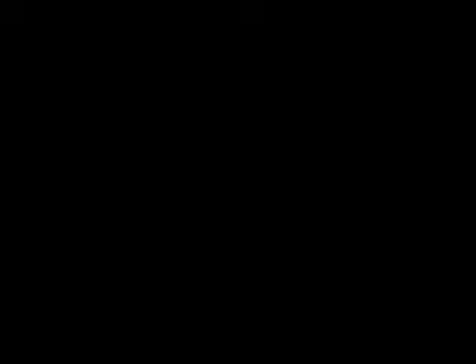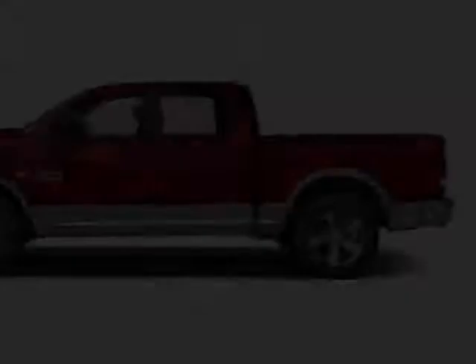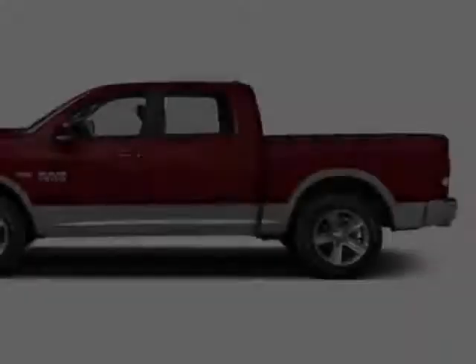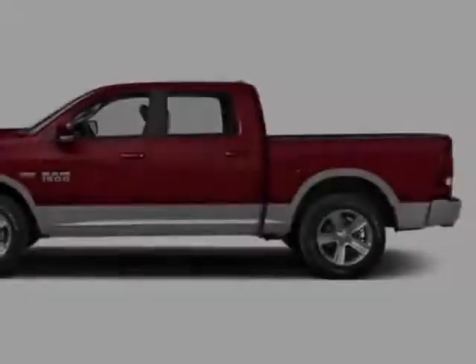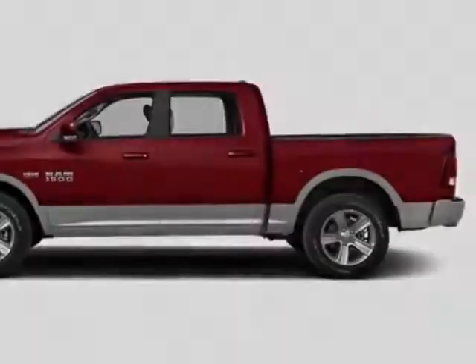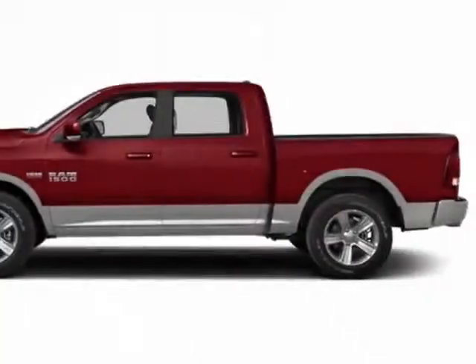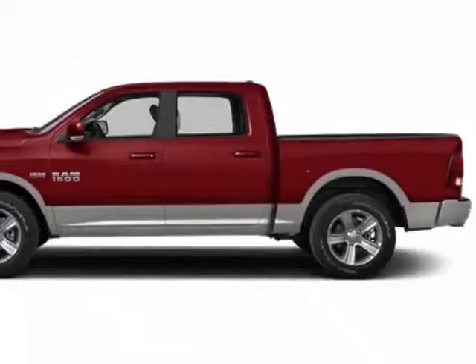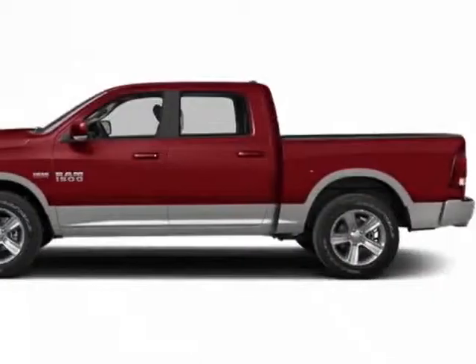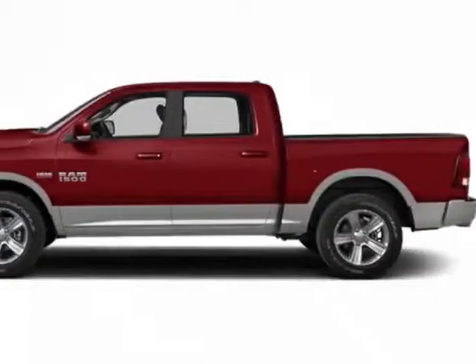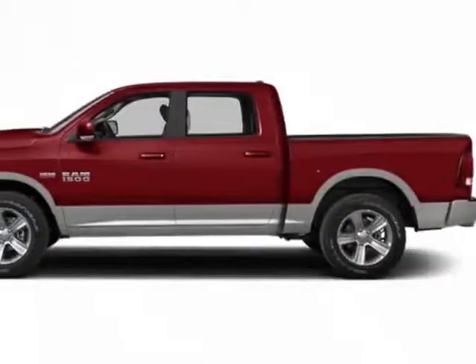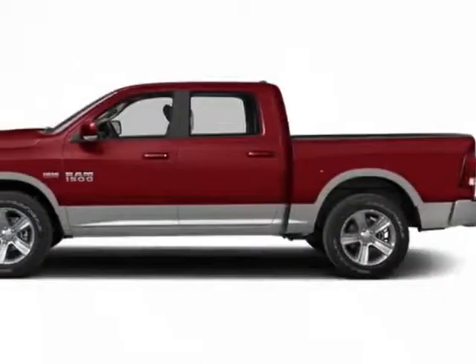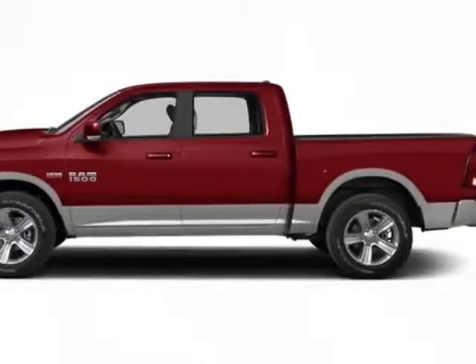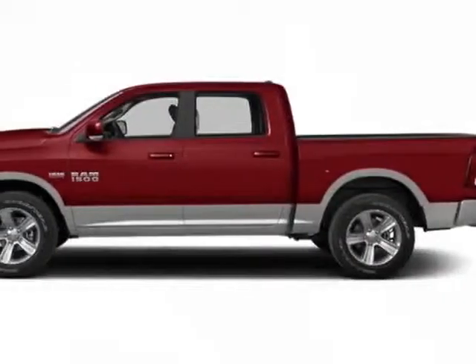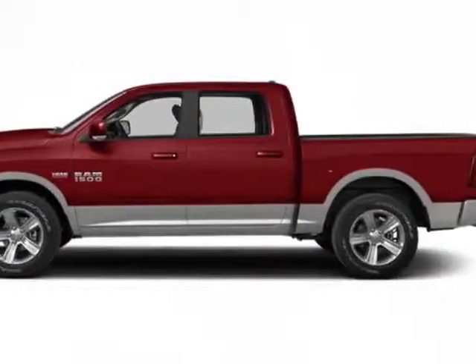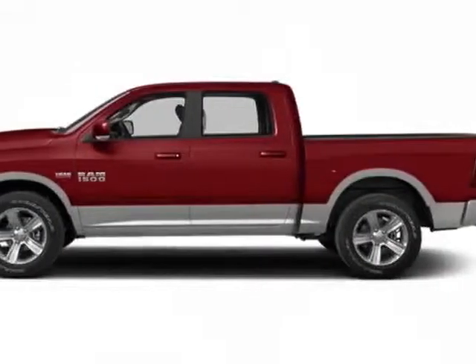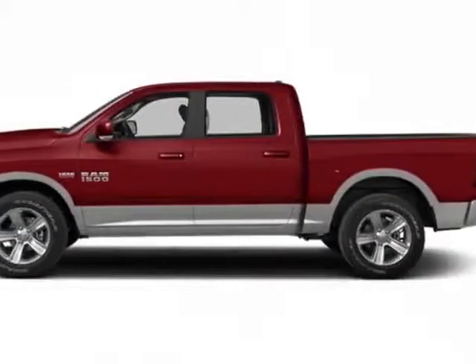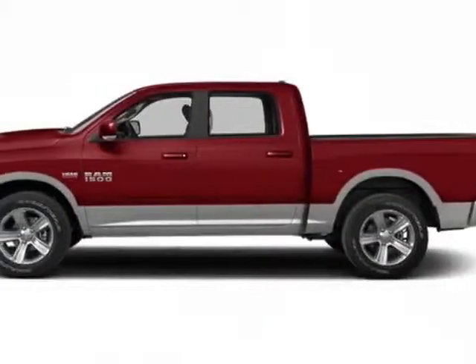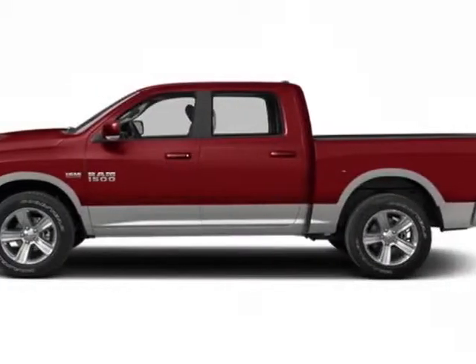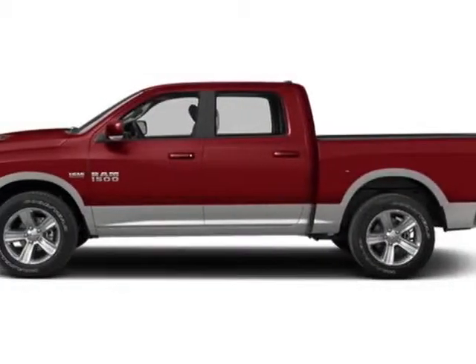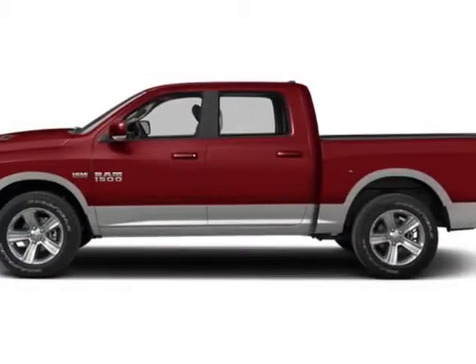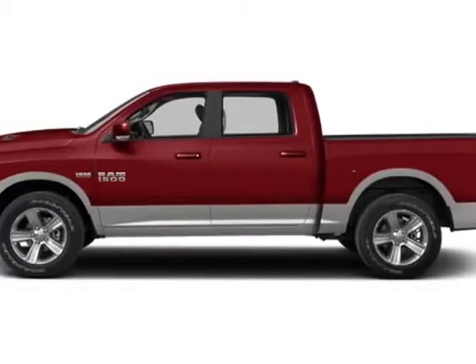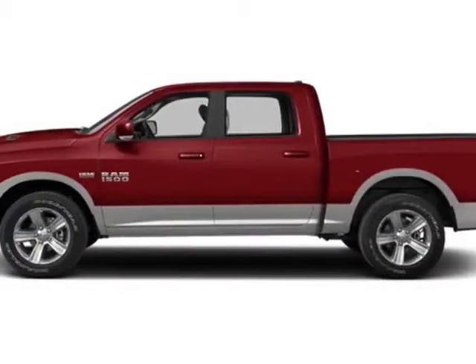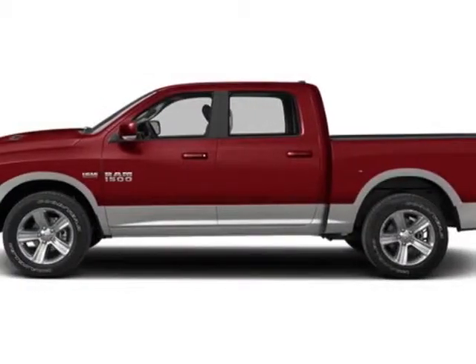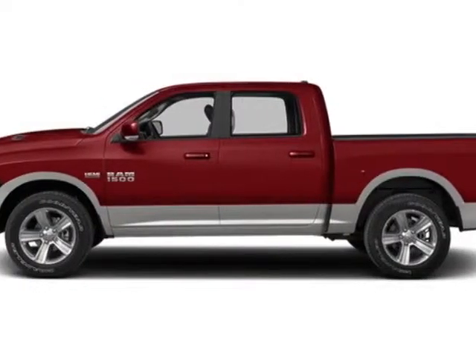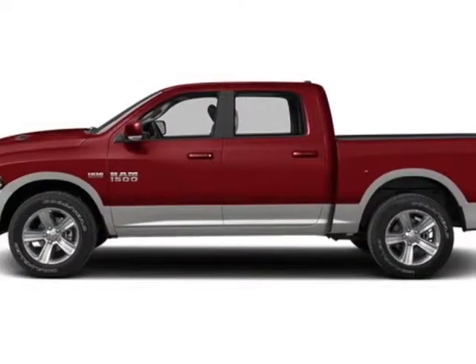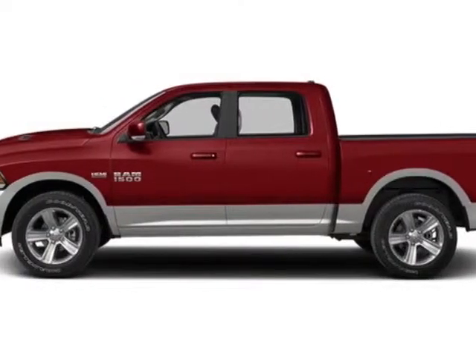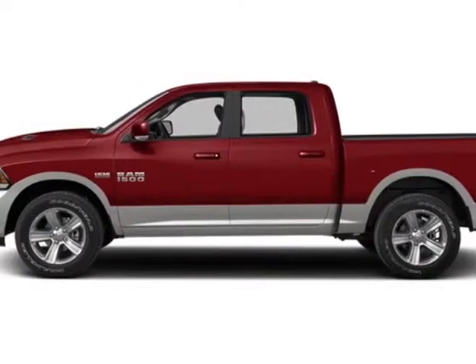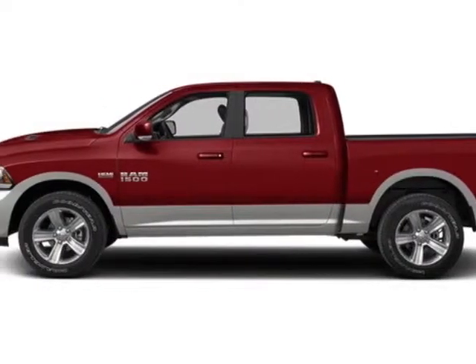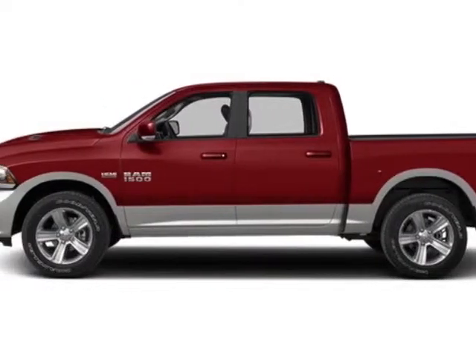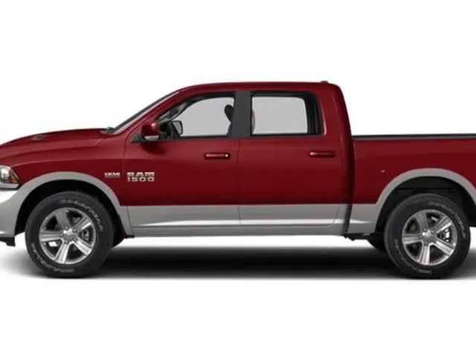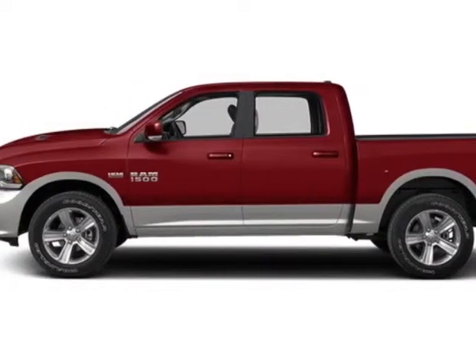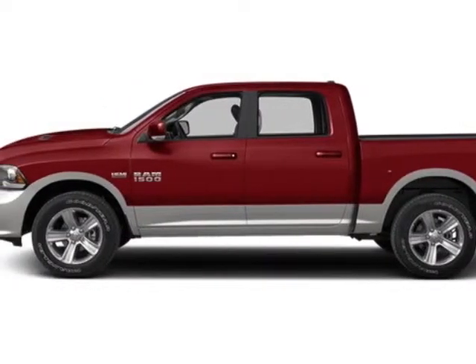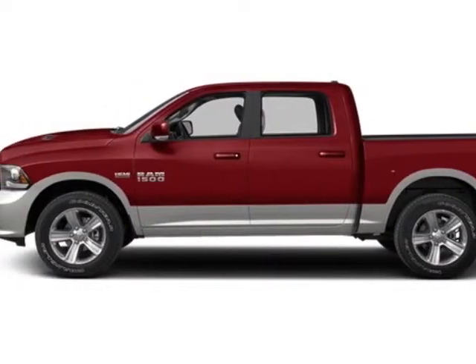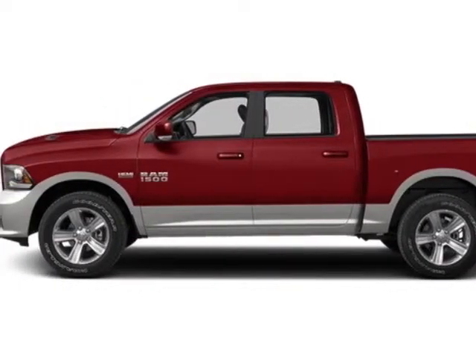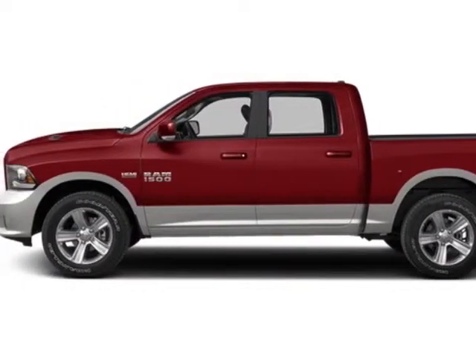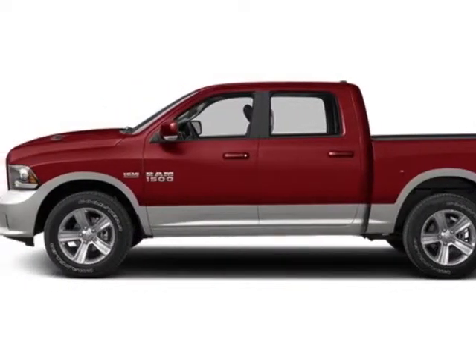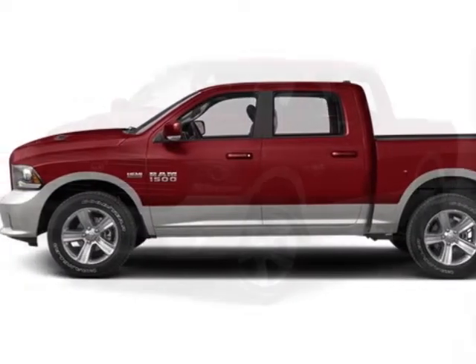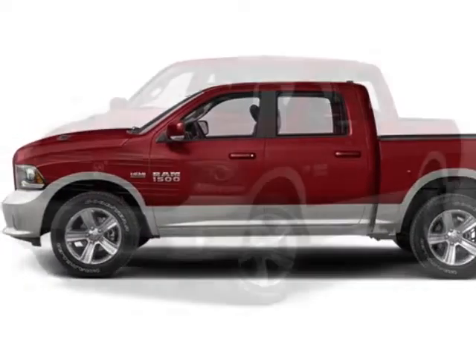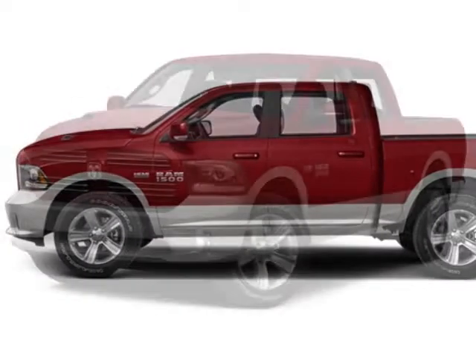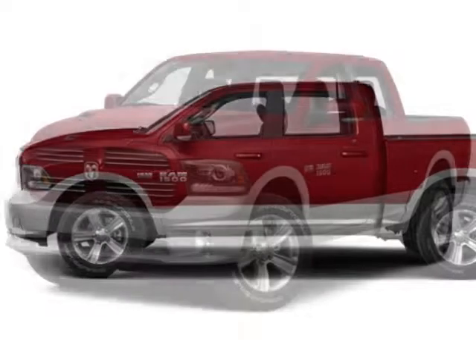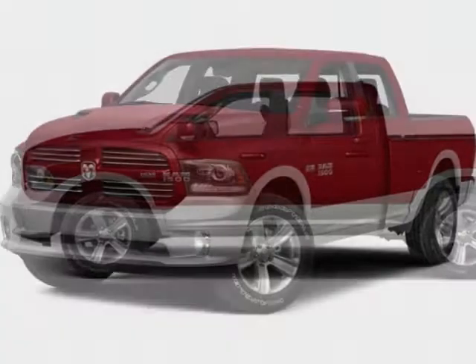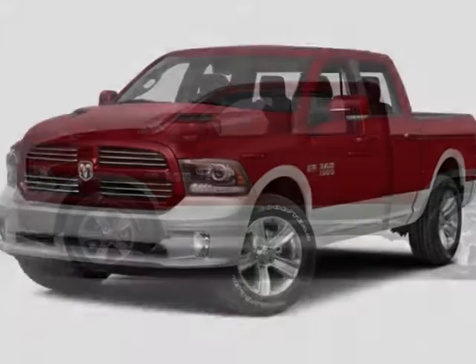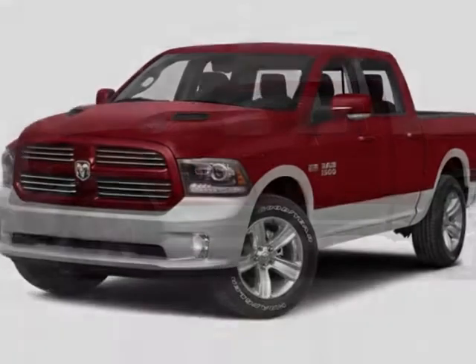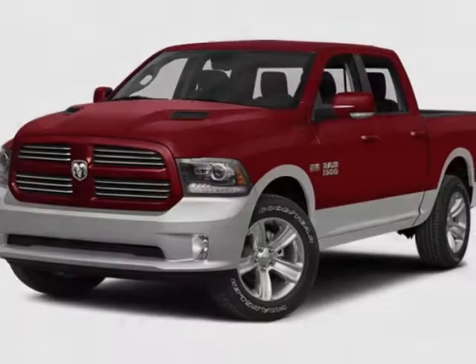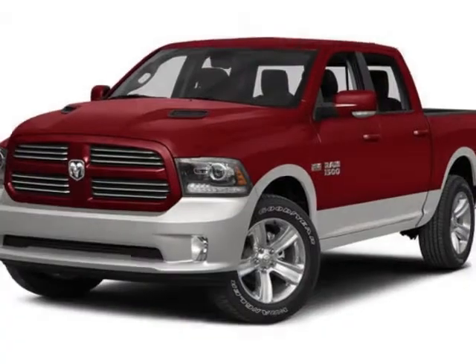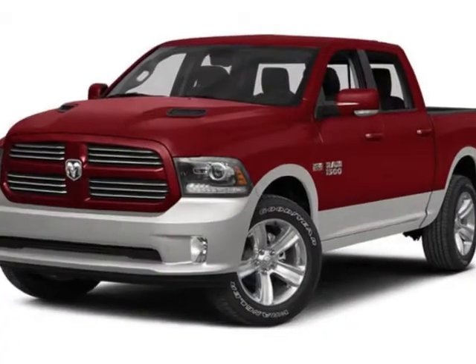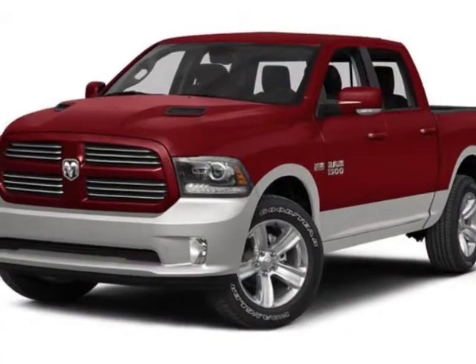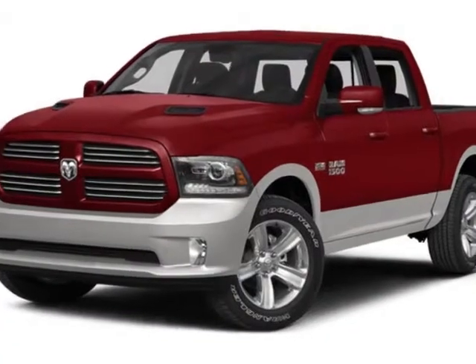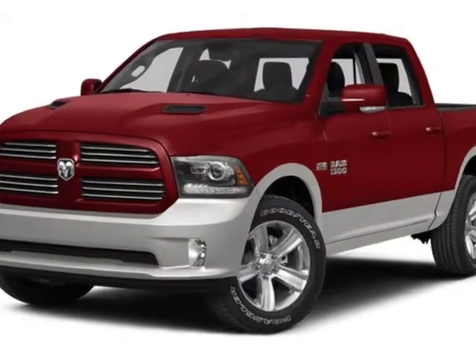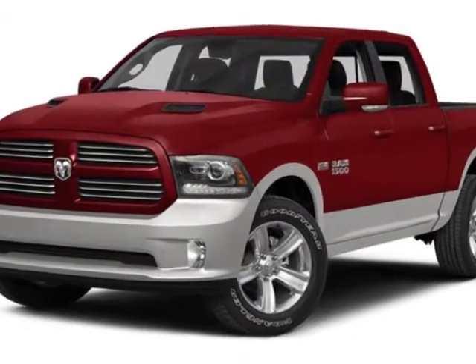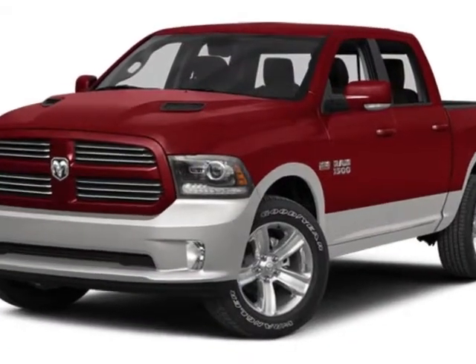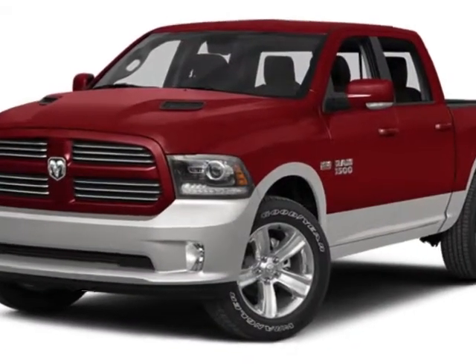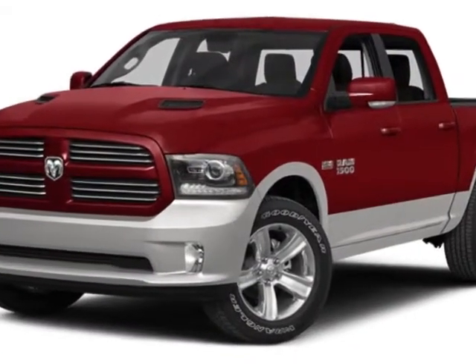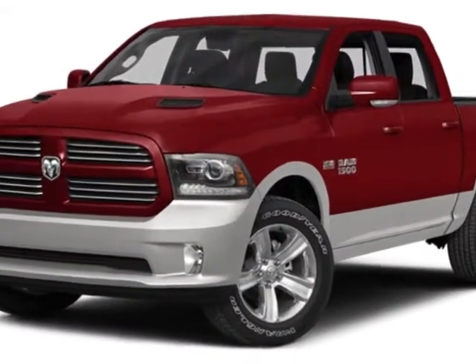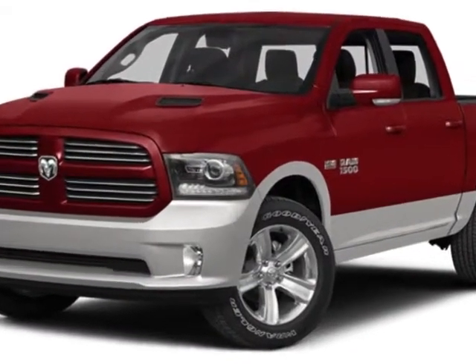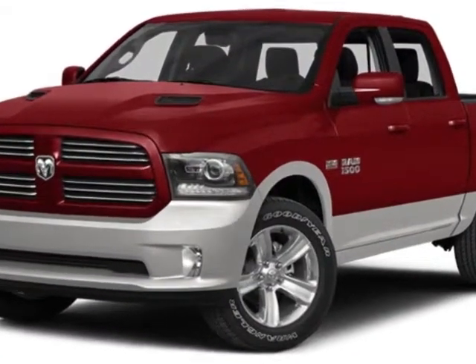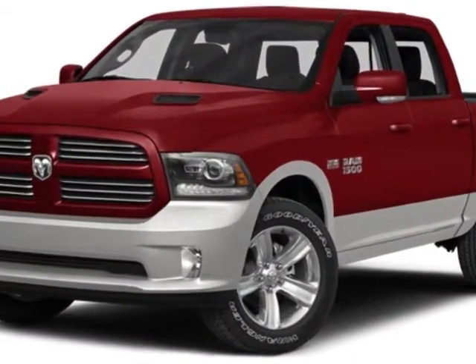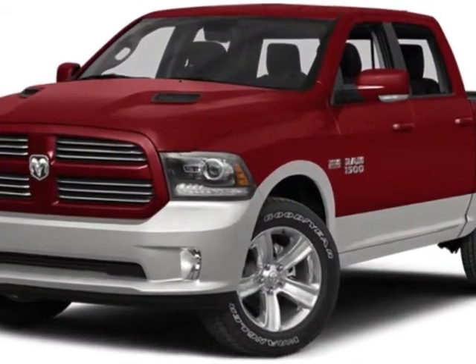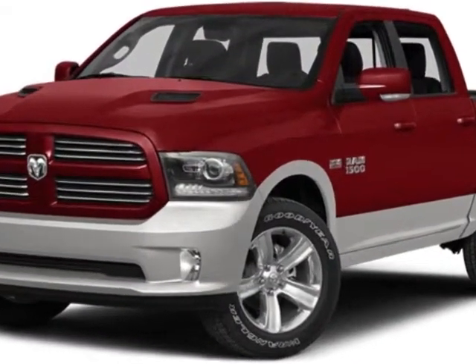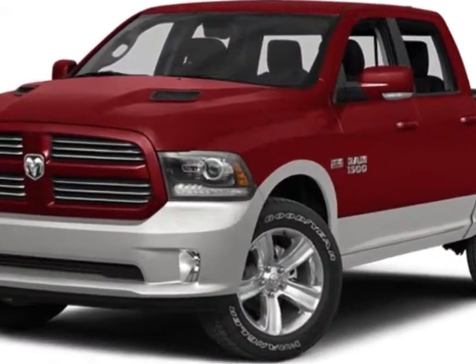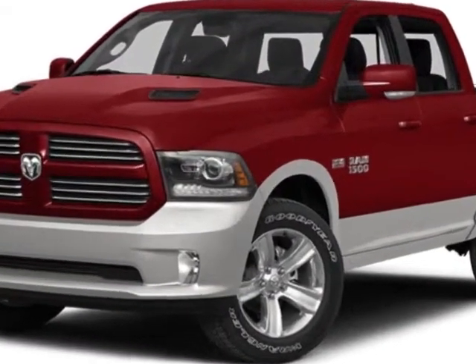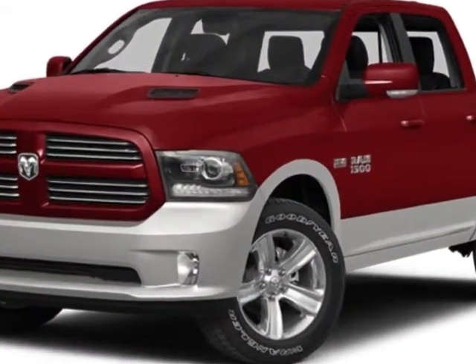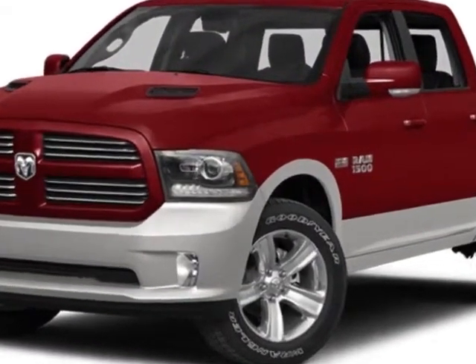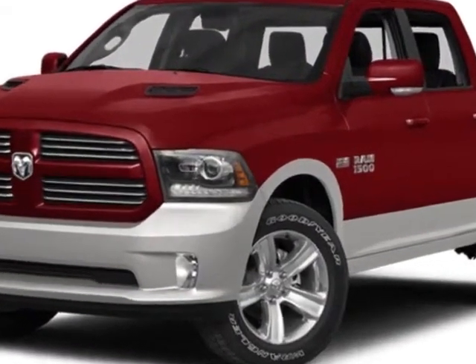Check out this new 2014 Ram 1500 for your protection. This vehicle has a full factory warranty.